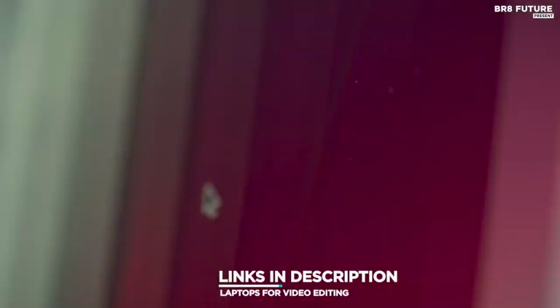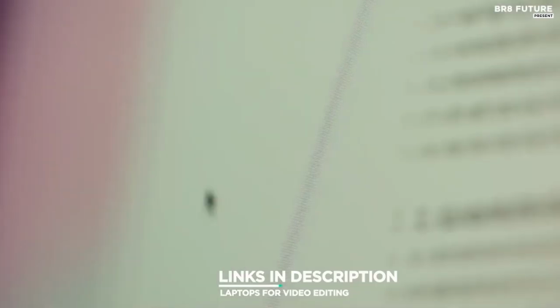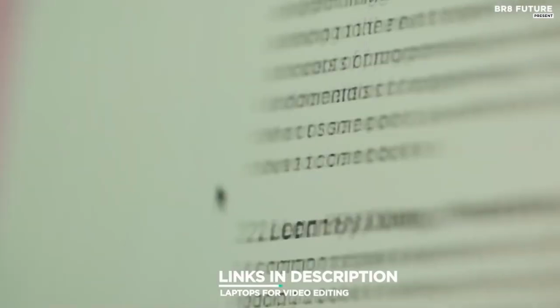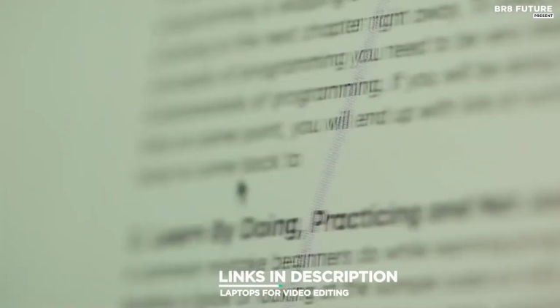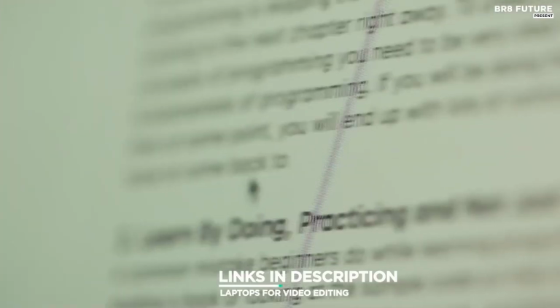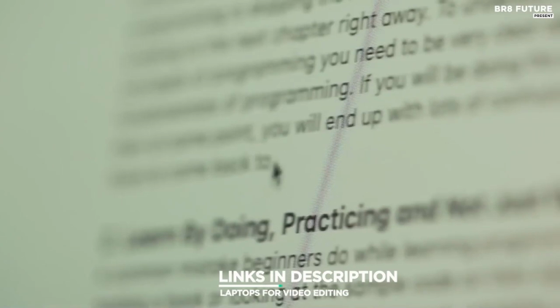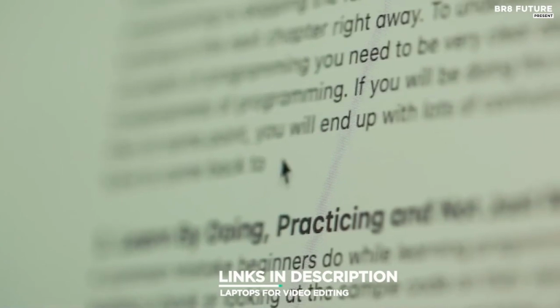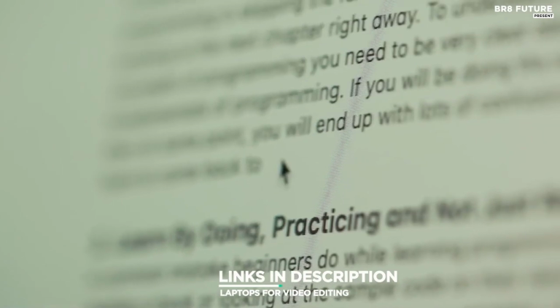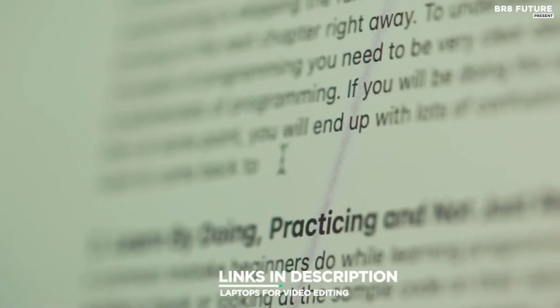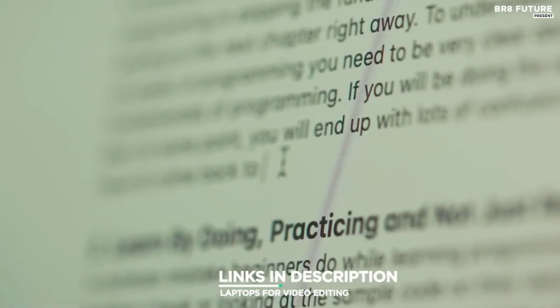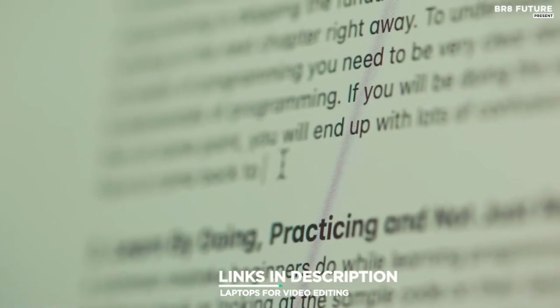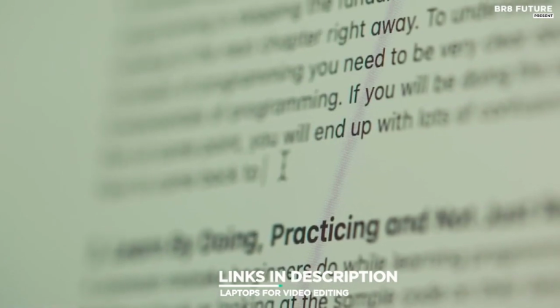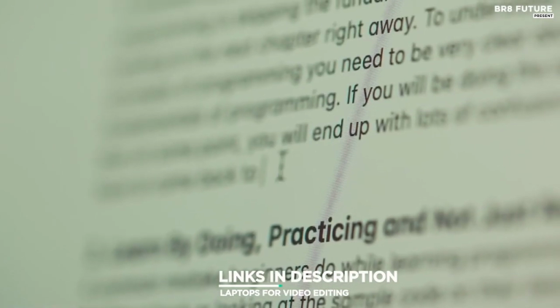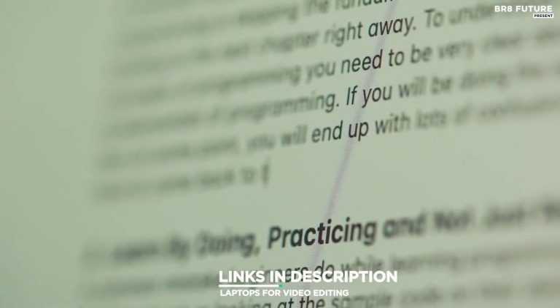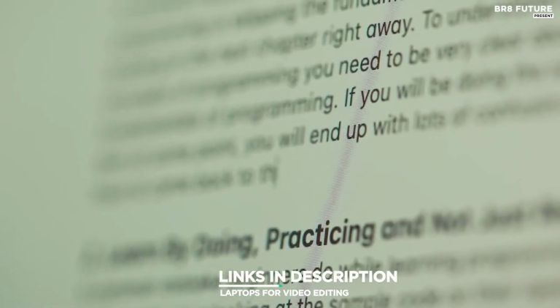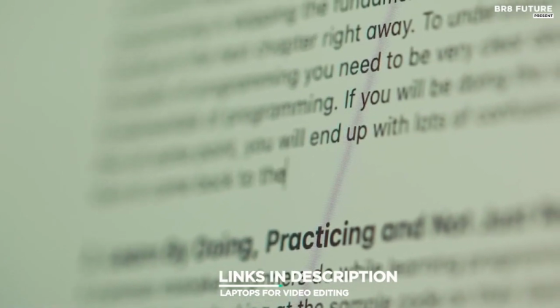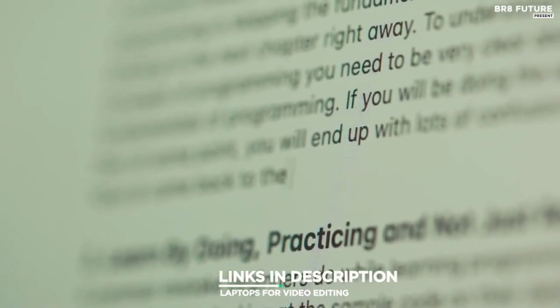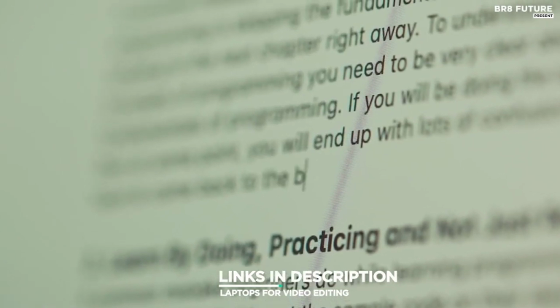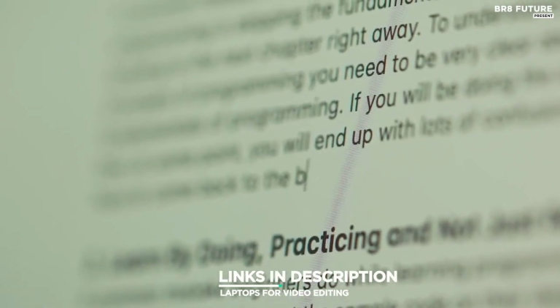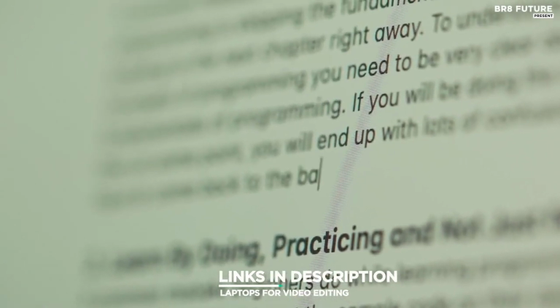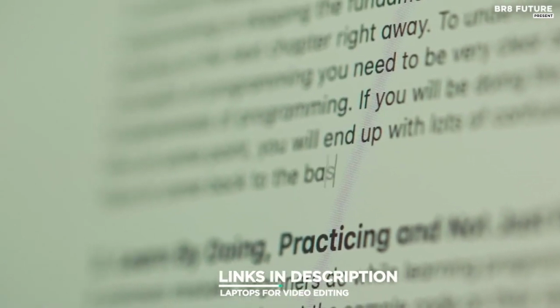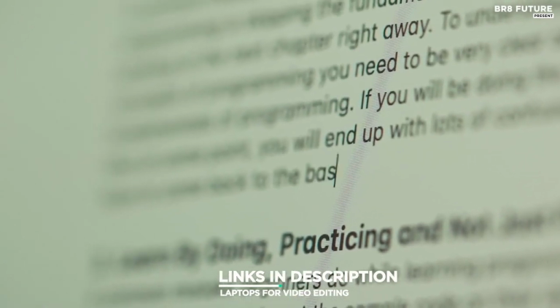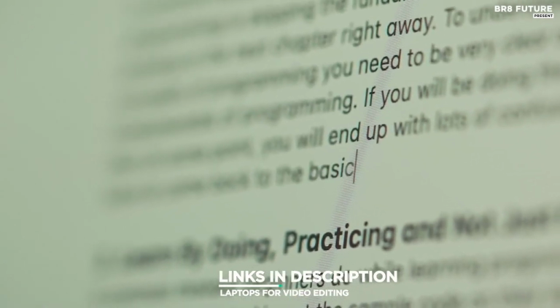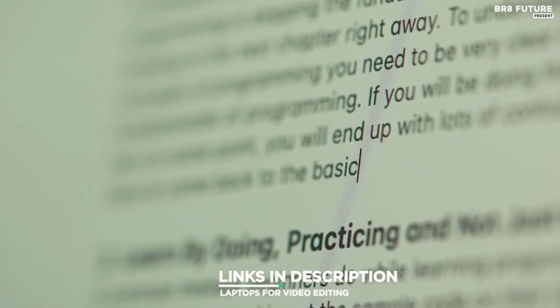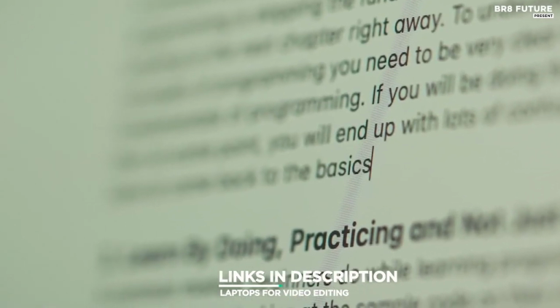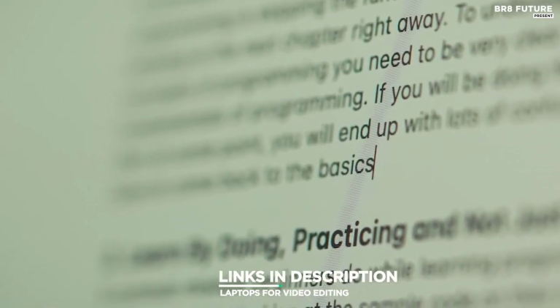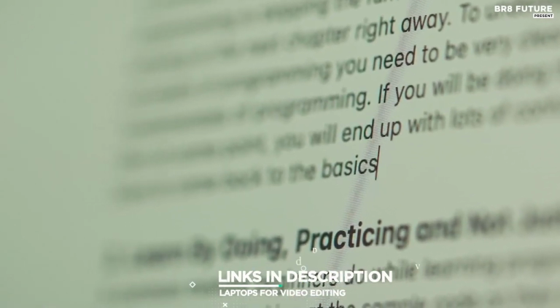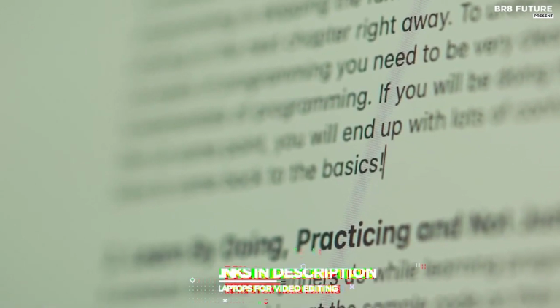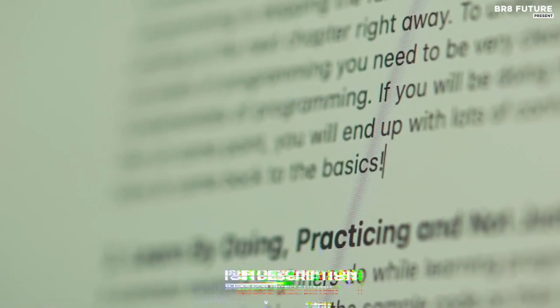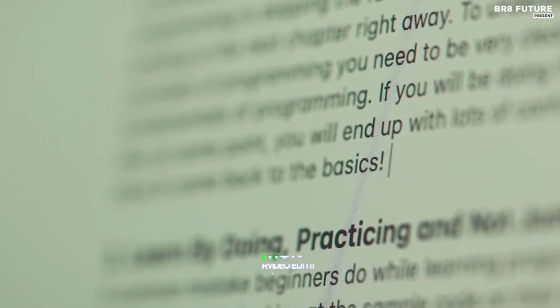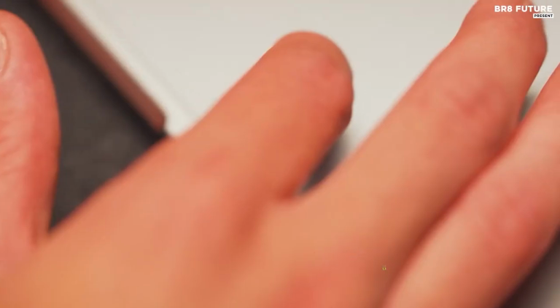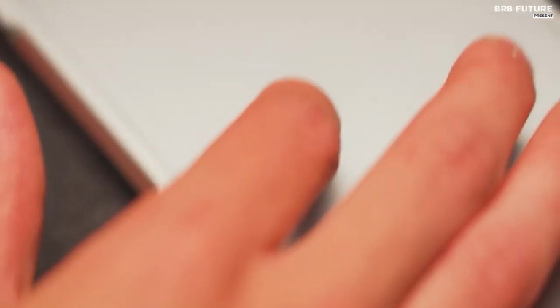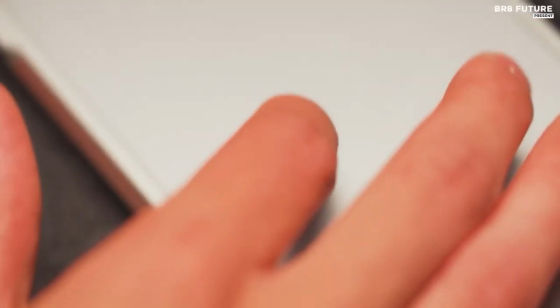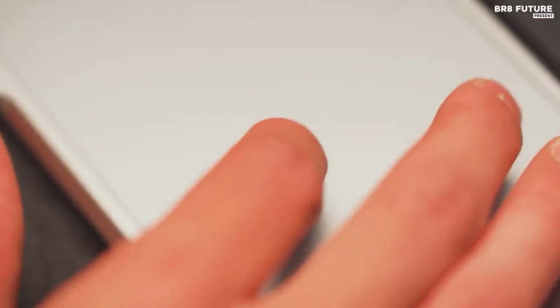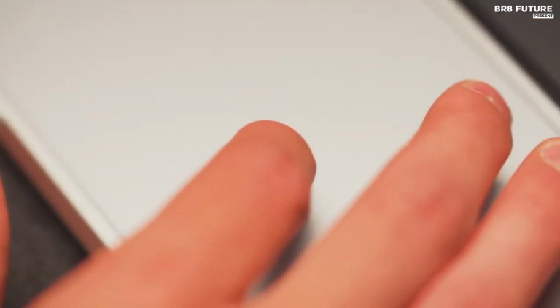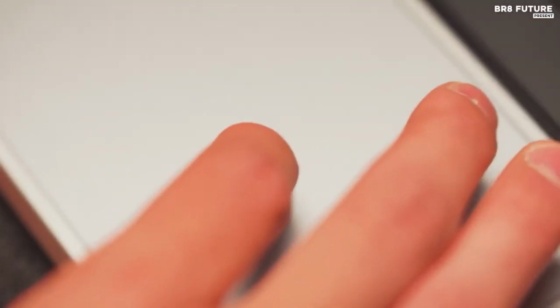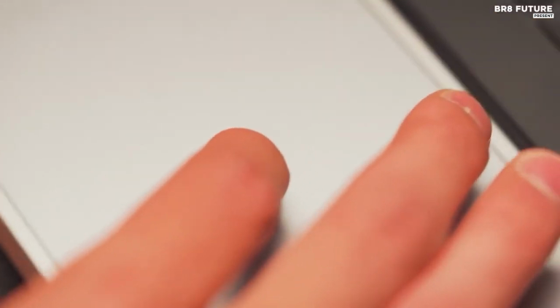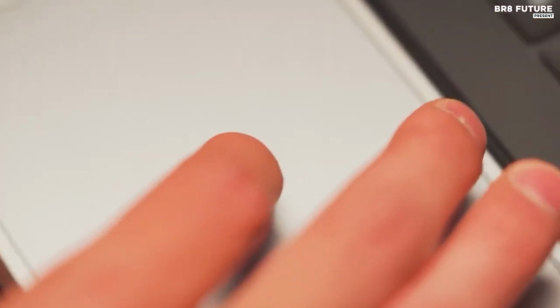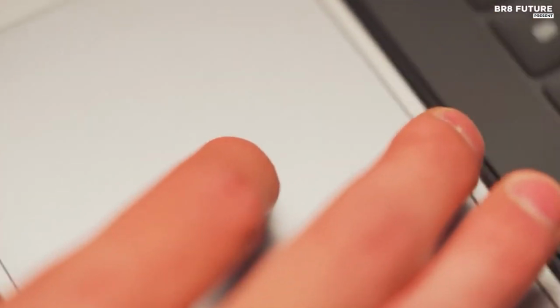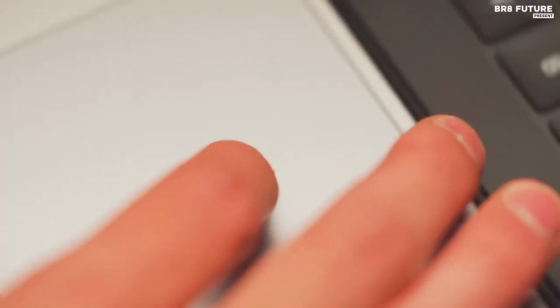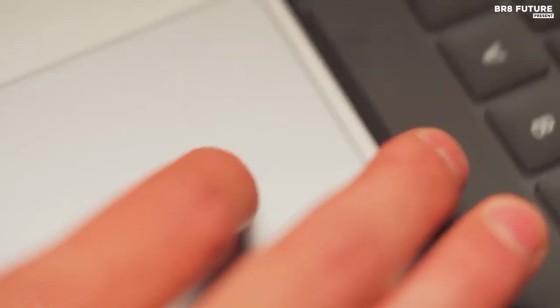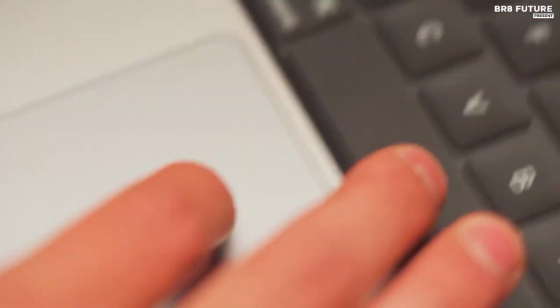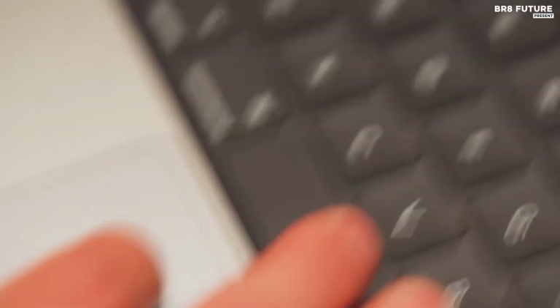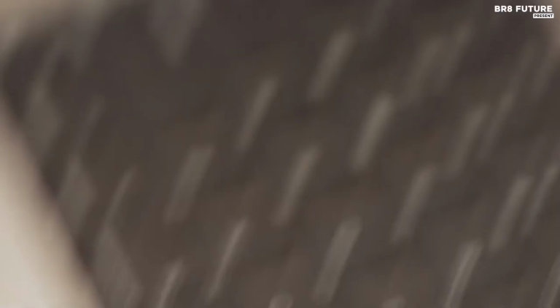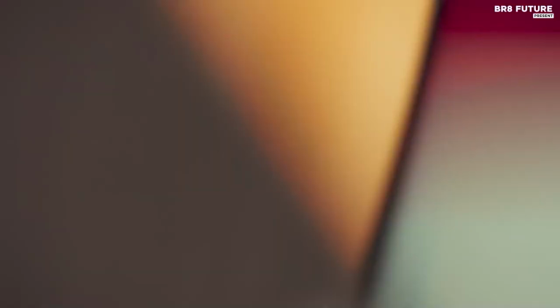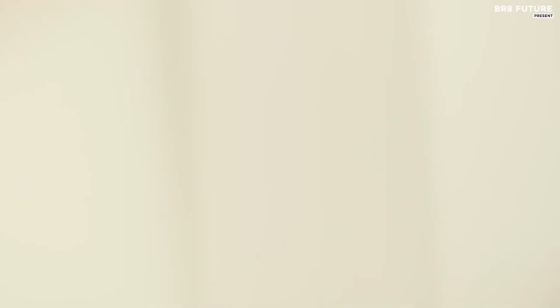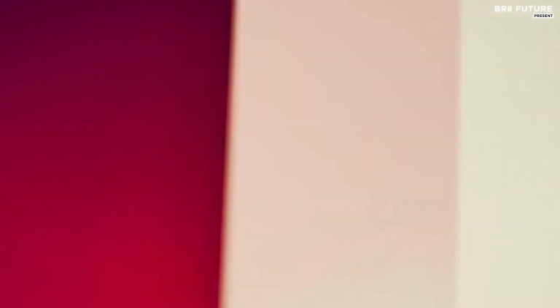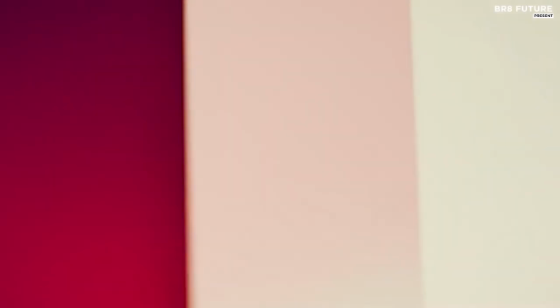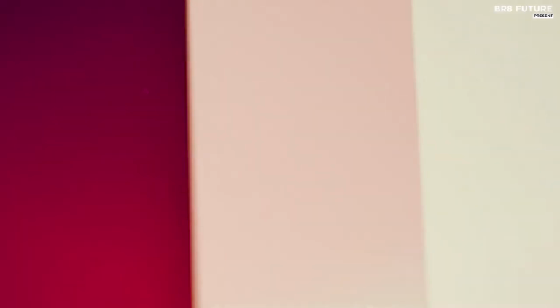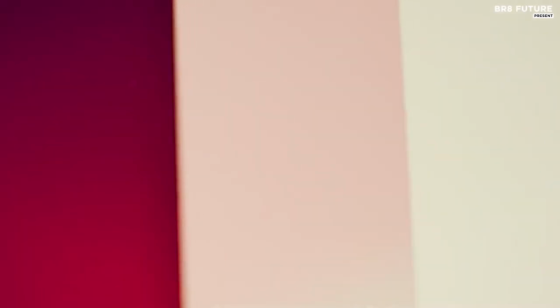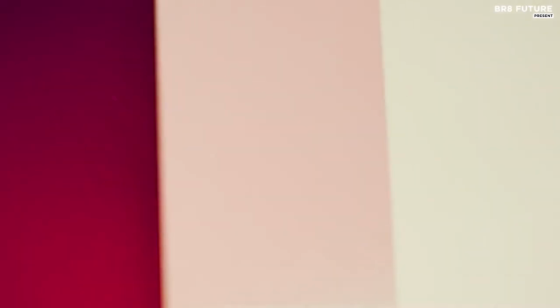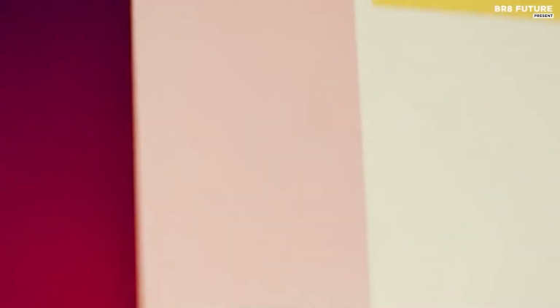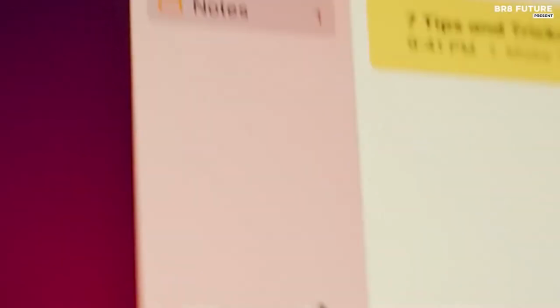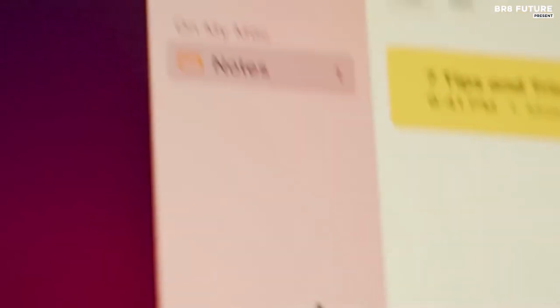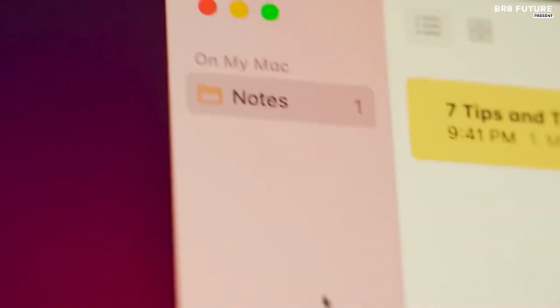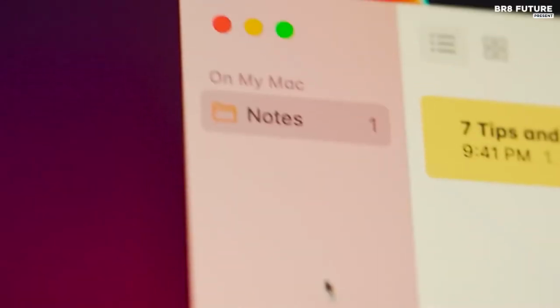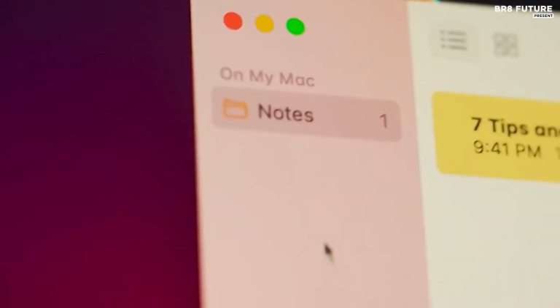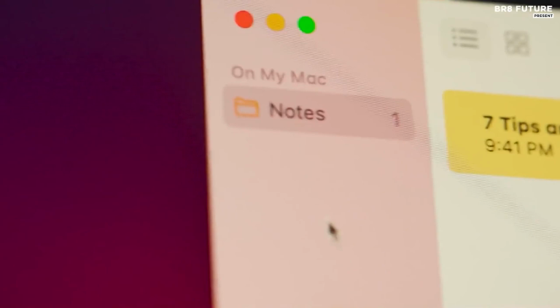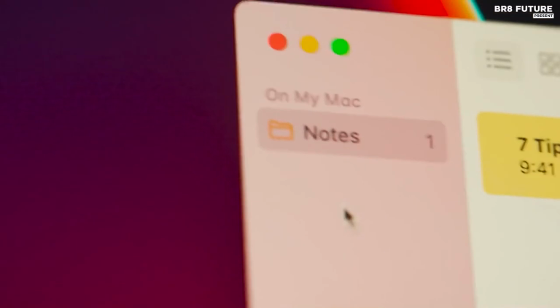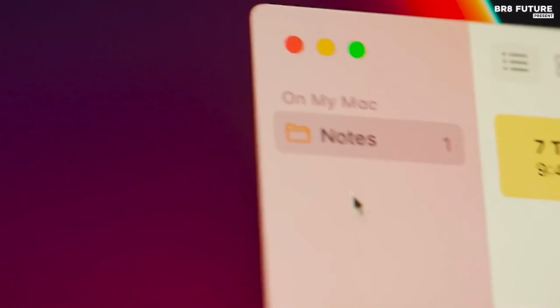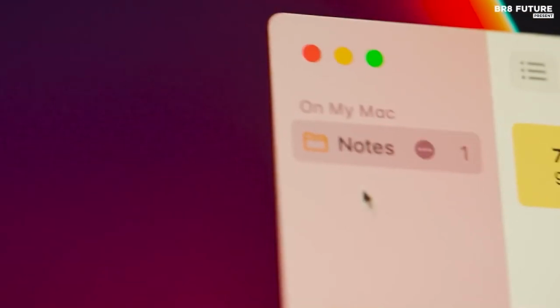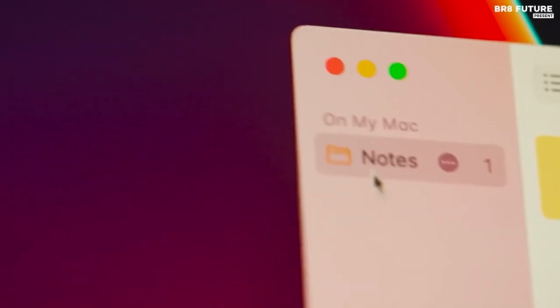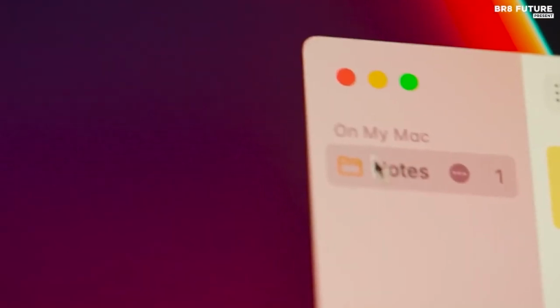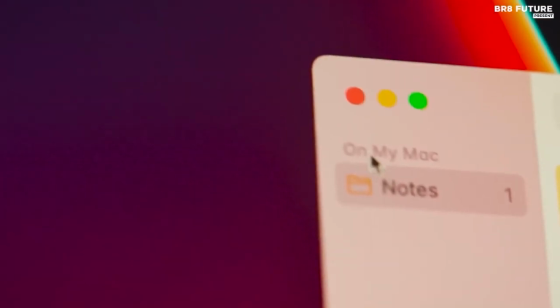All the links to products you'll find in the description below, and let us know in the comments which gadgets you'd like to see in our next videos.